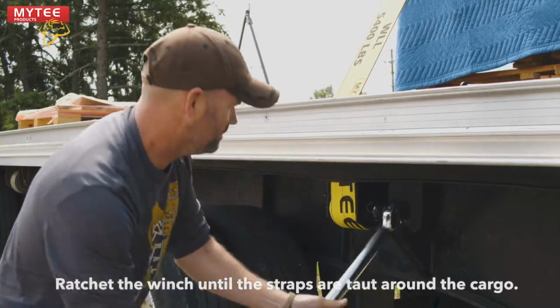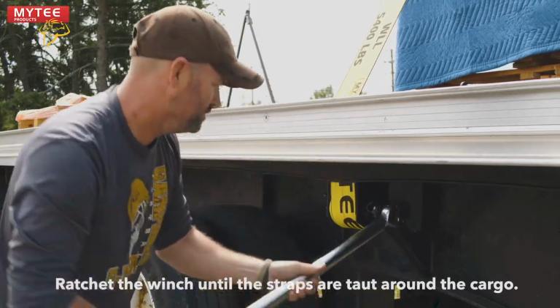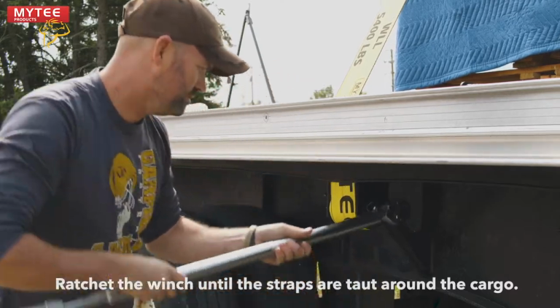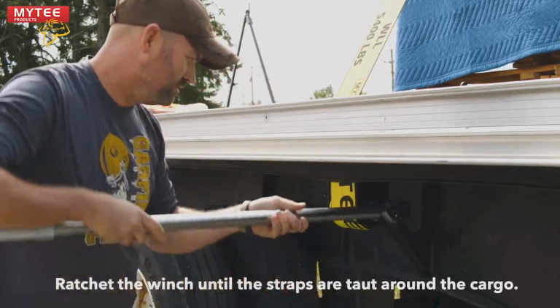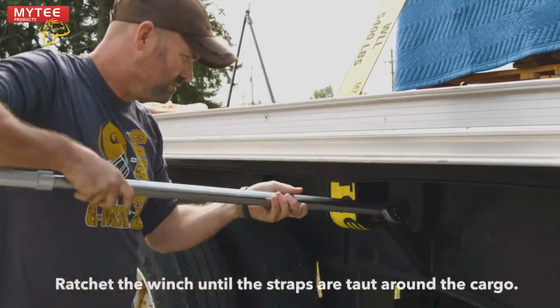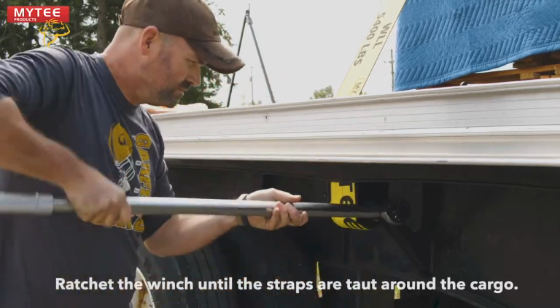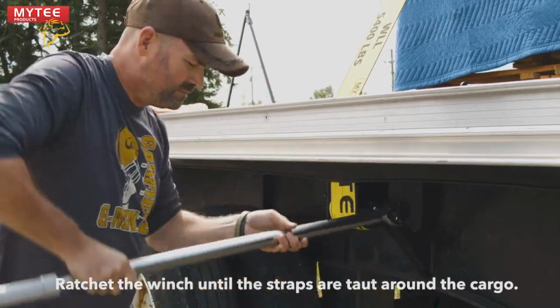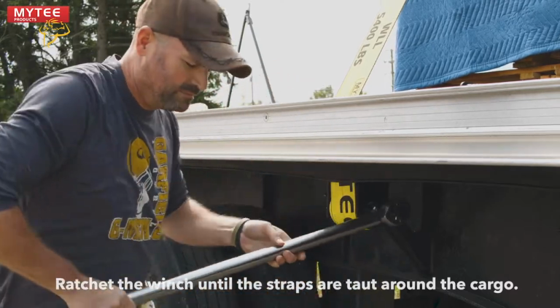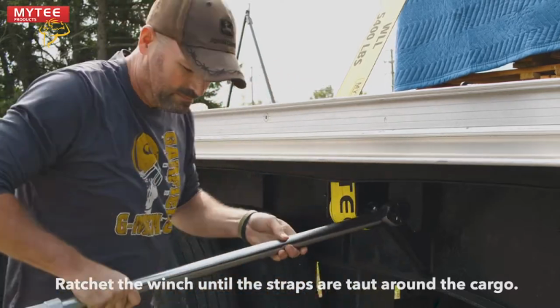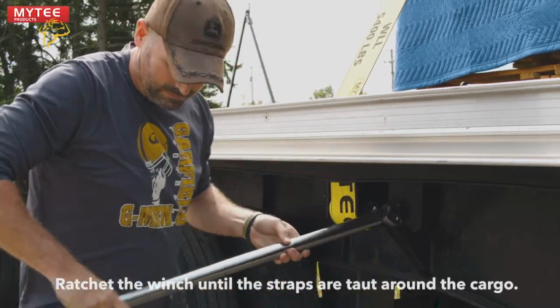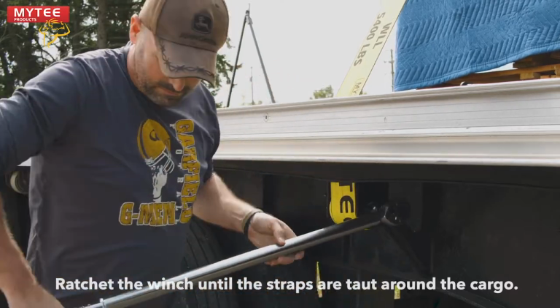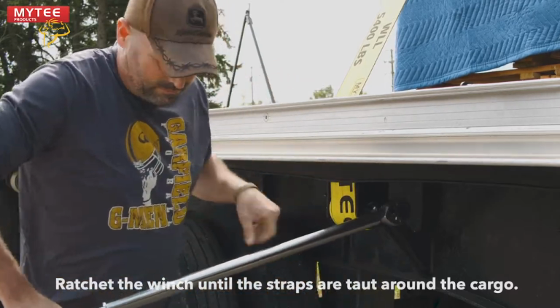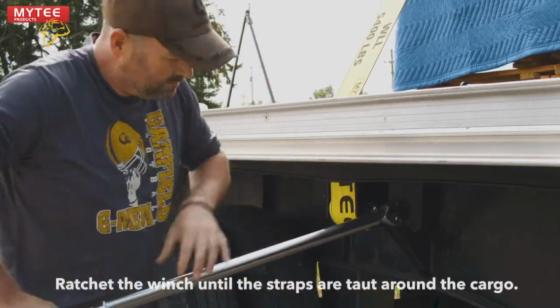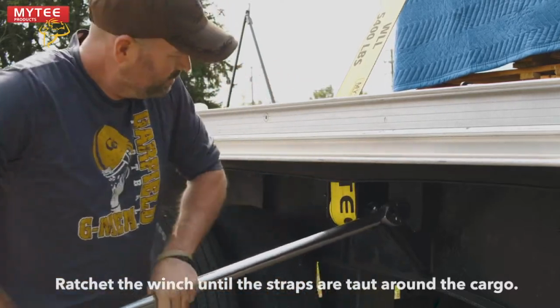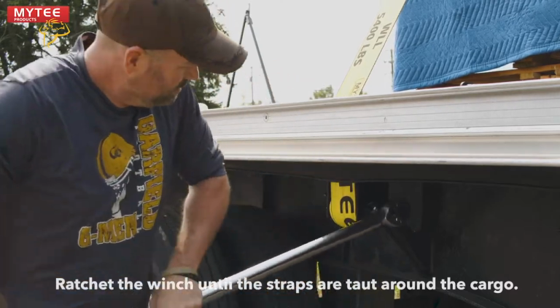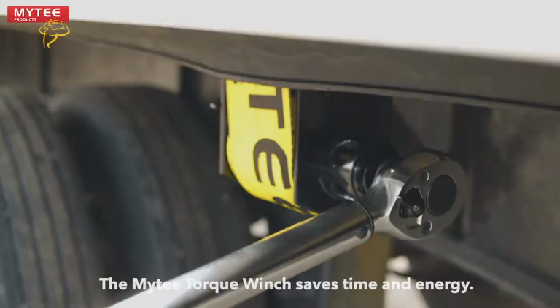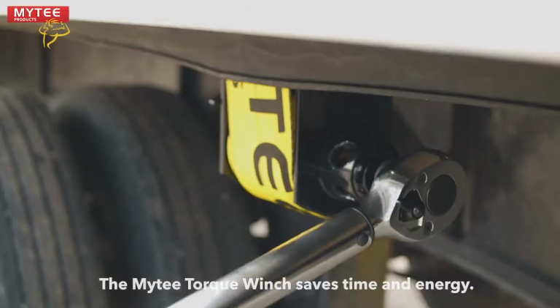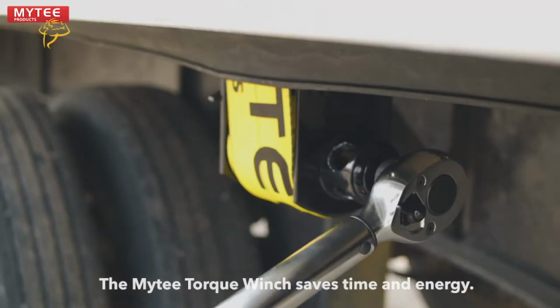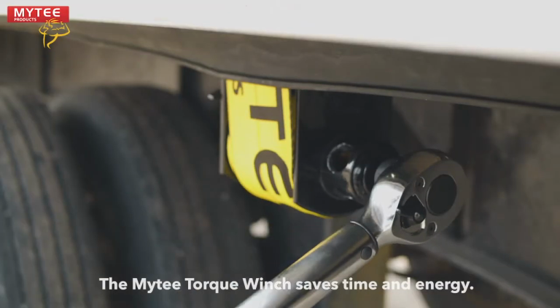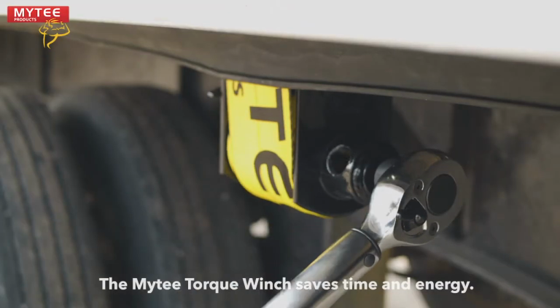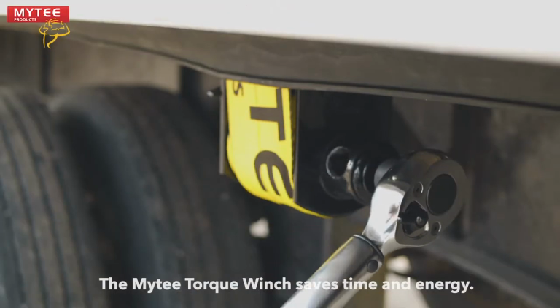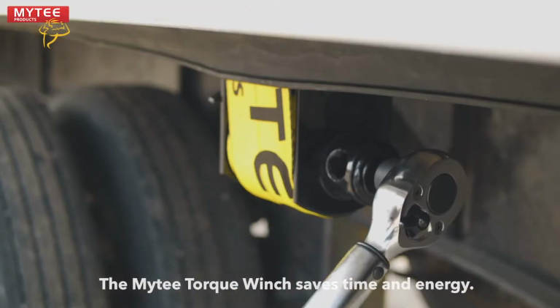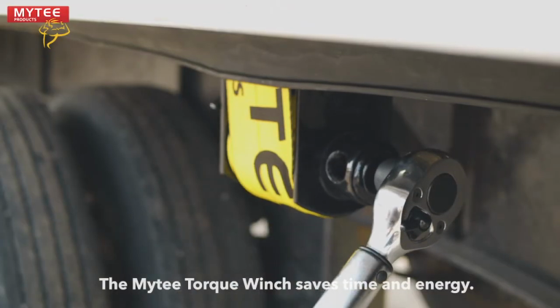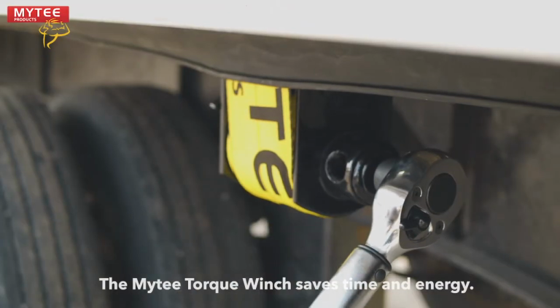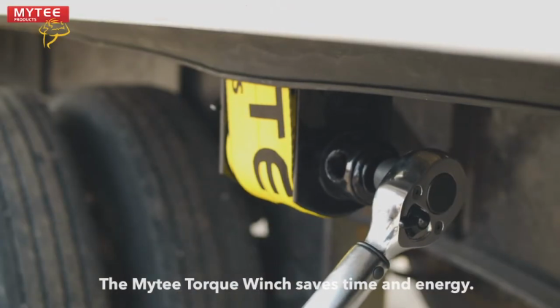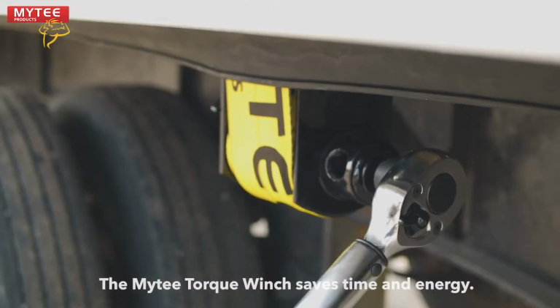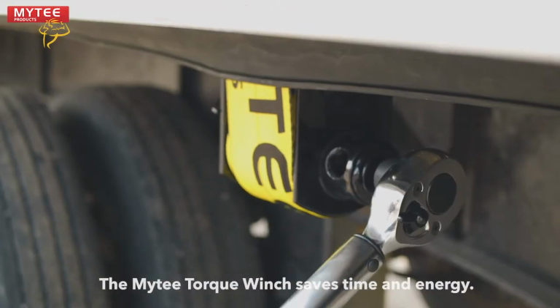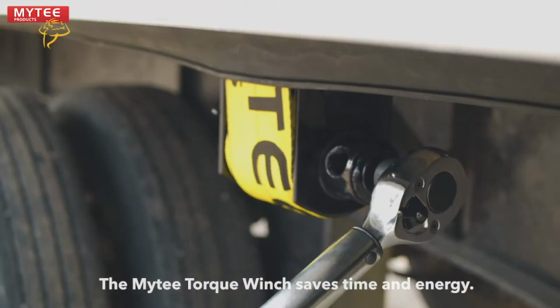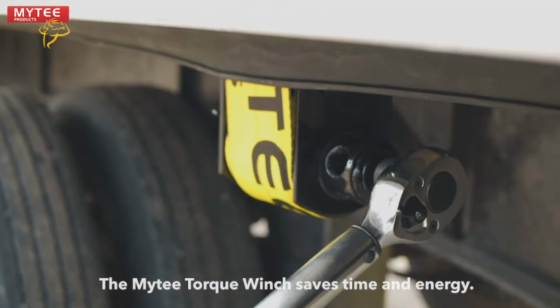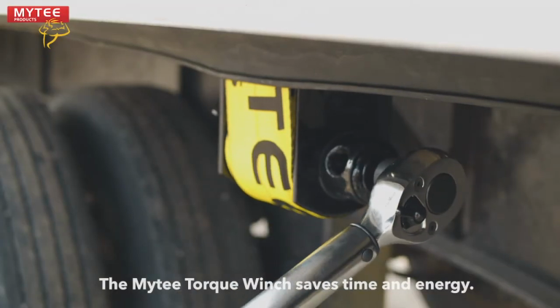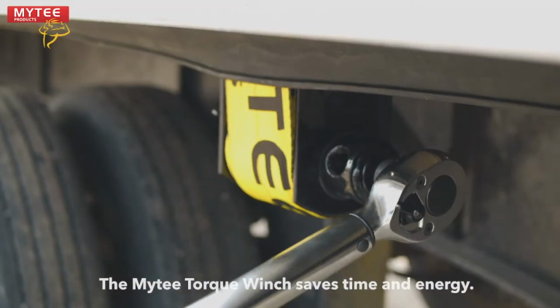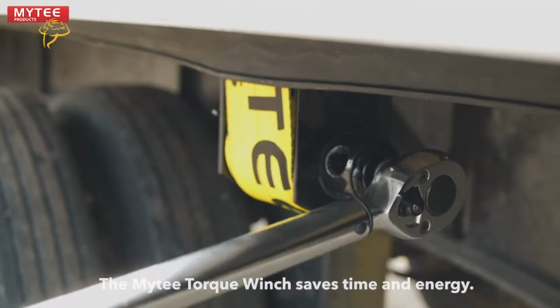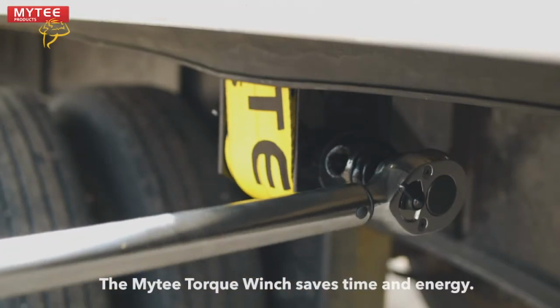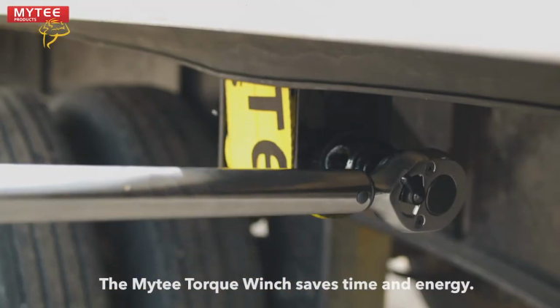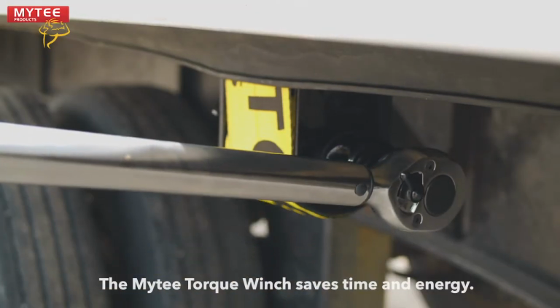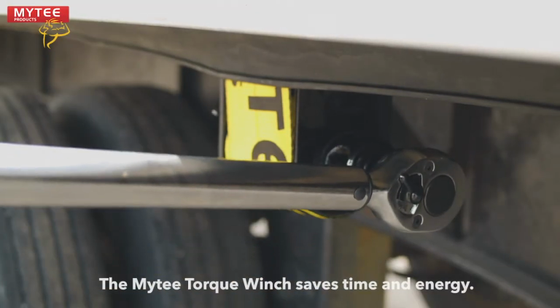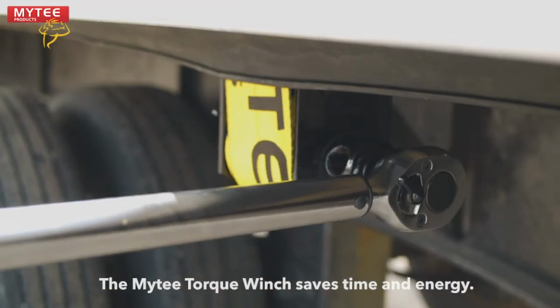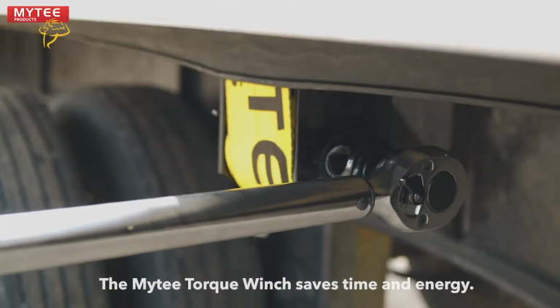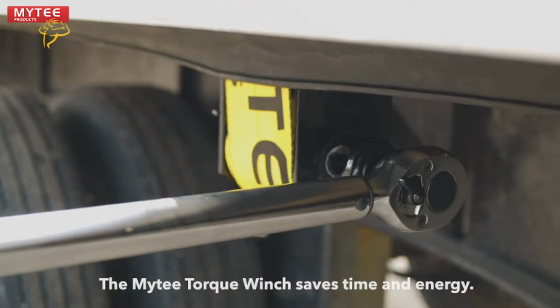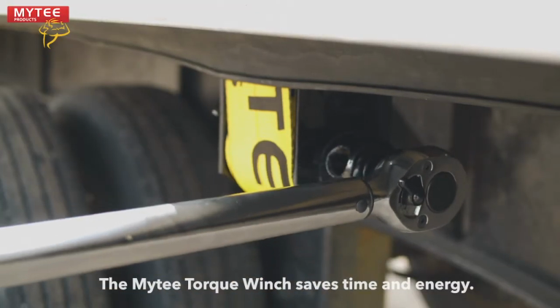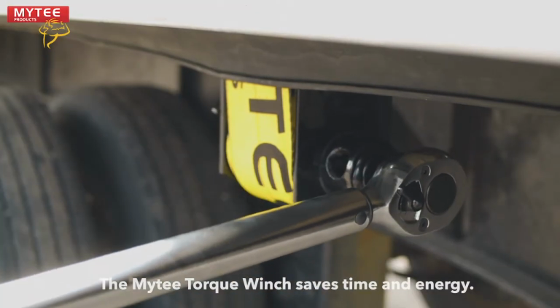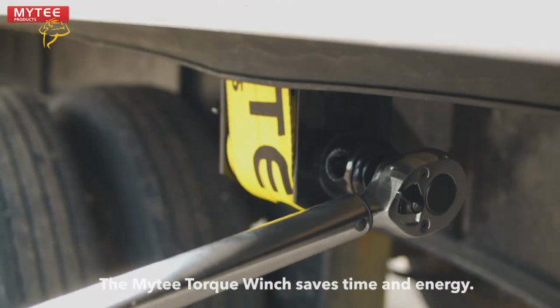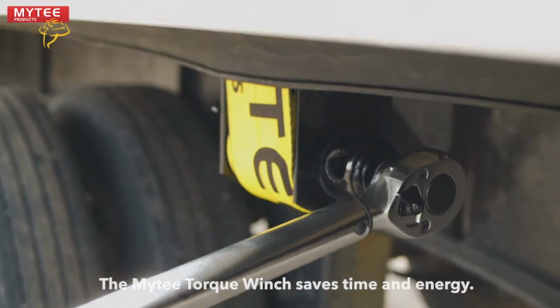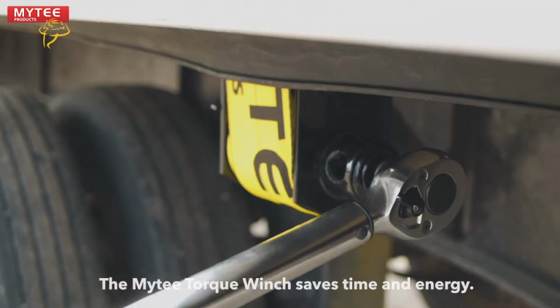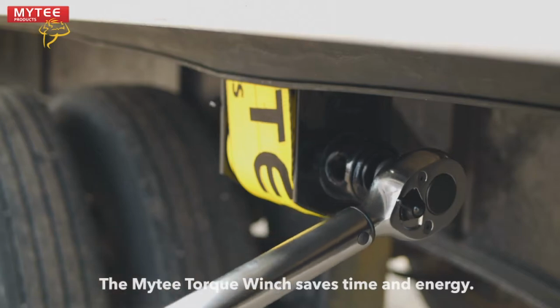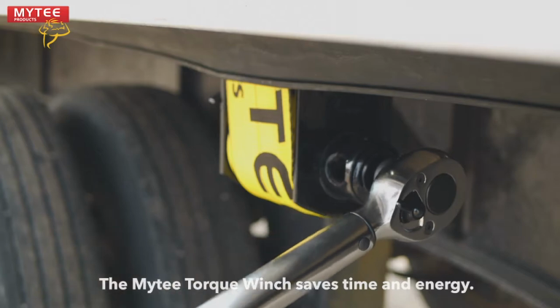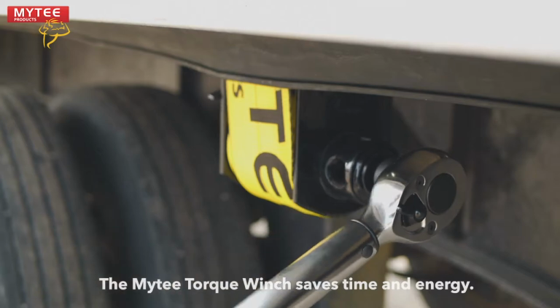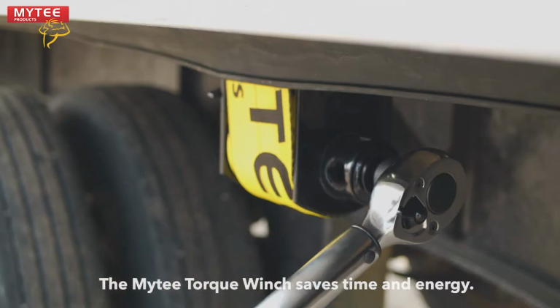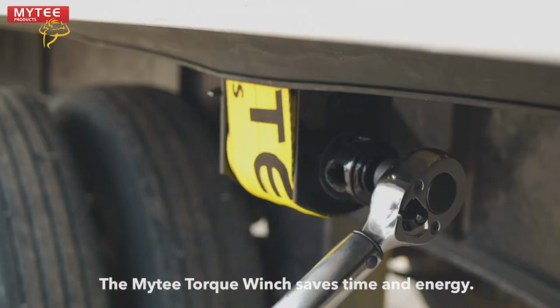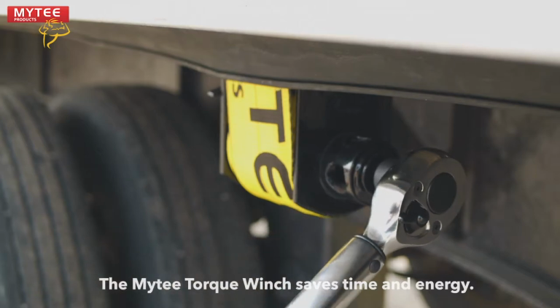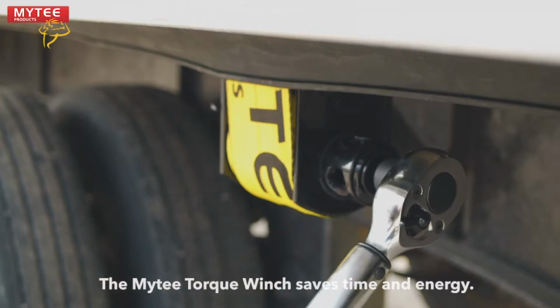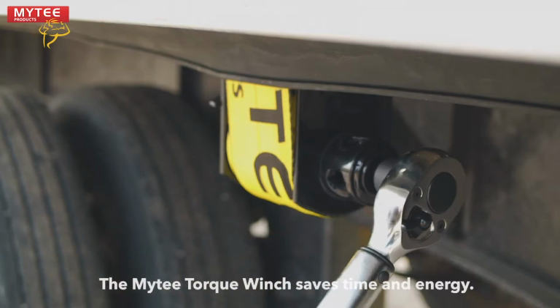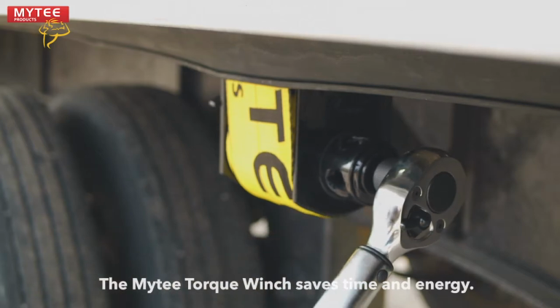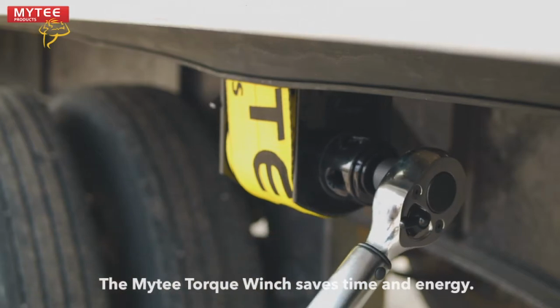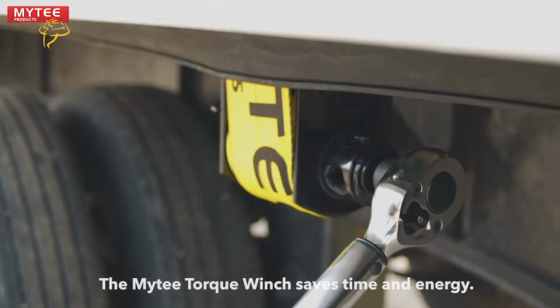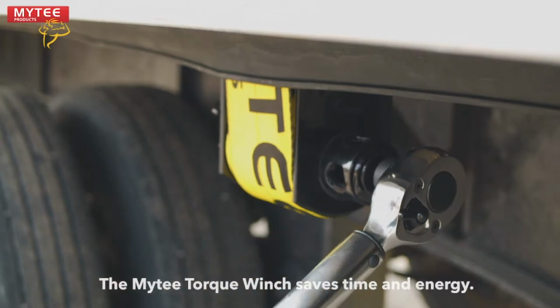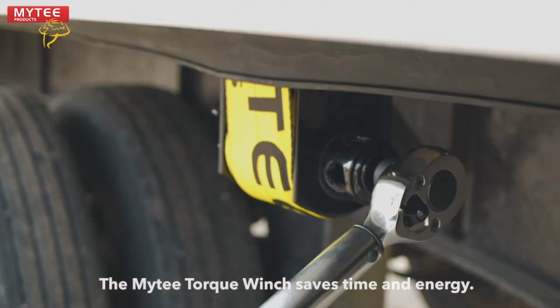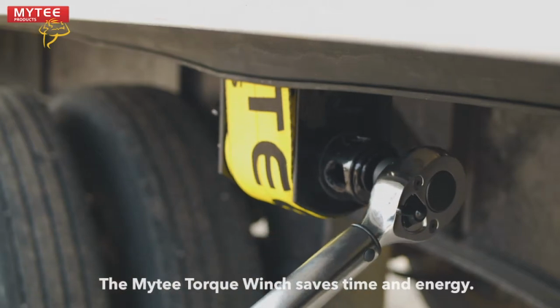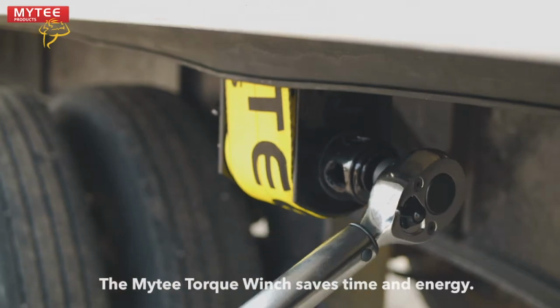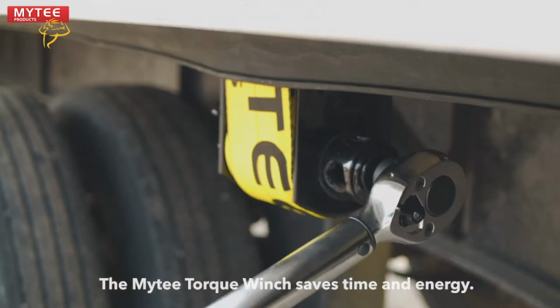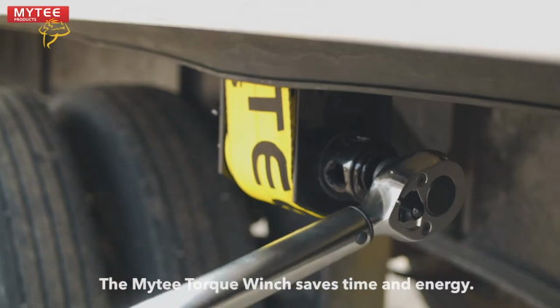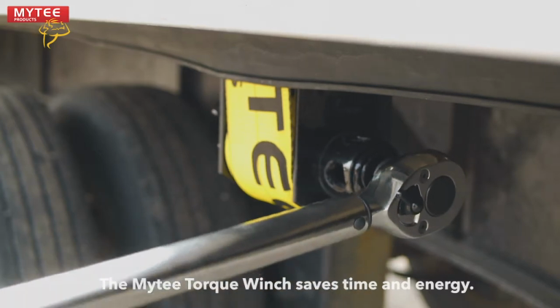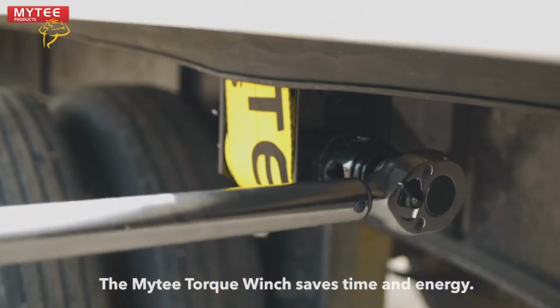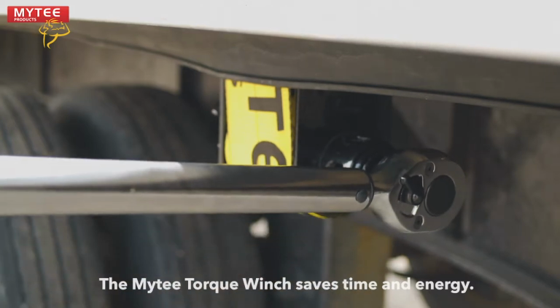Look at how much faster you can tighten your winch straps with the new Mighty Torque Winch. Now you can get on the road even faster.